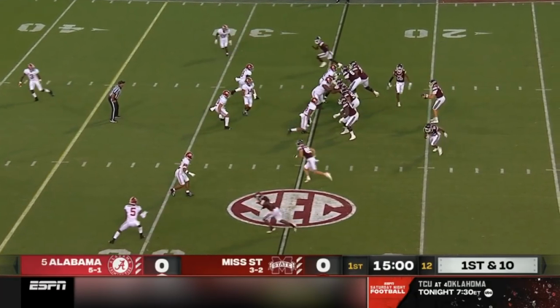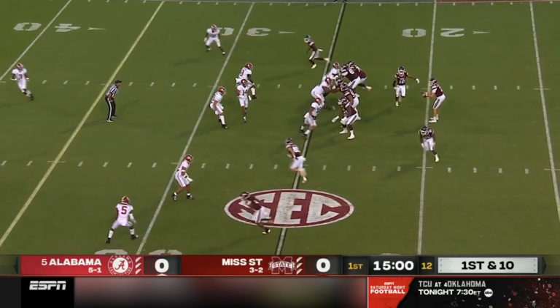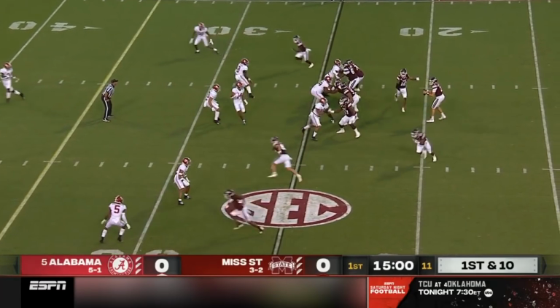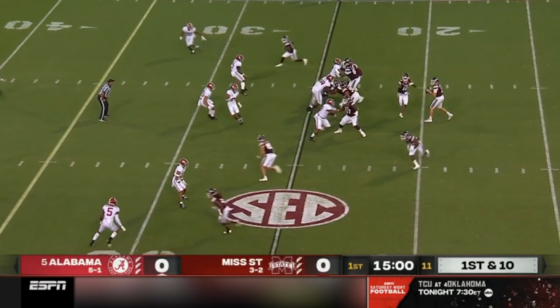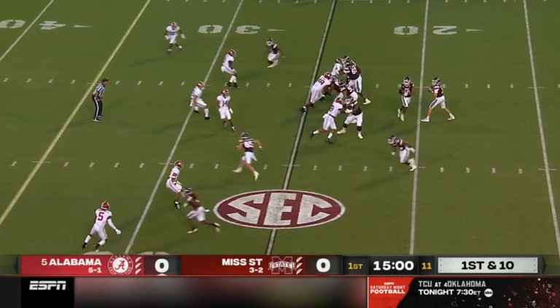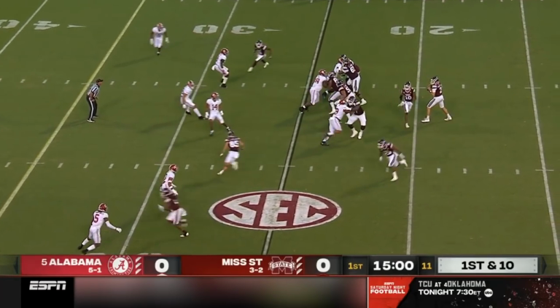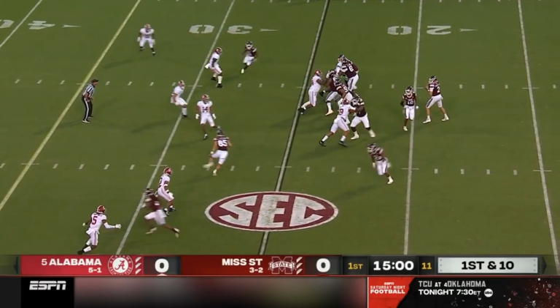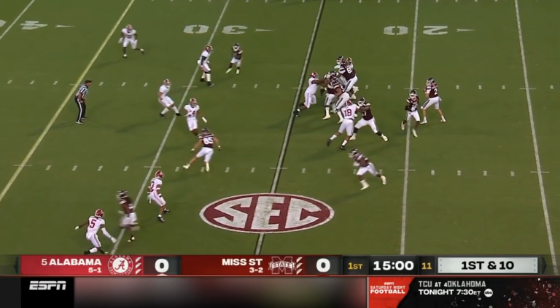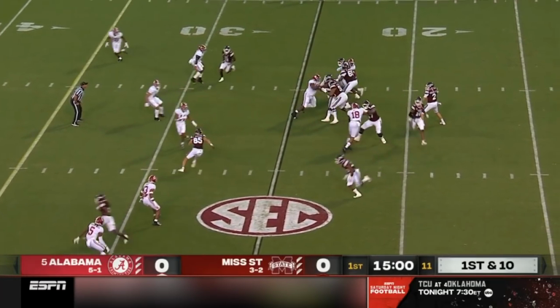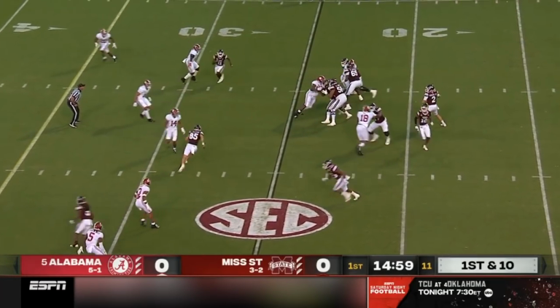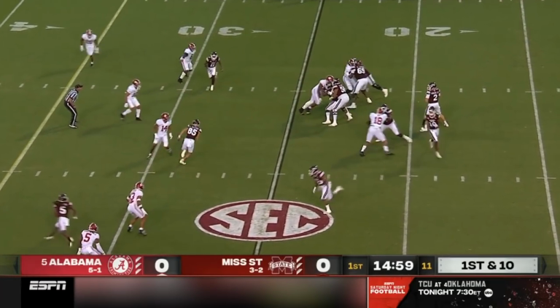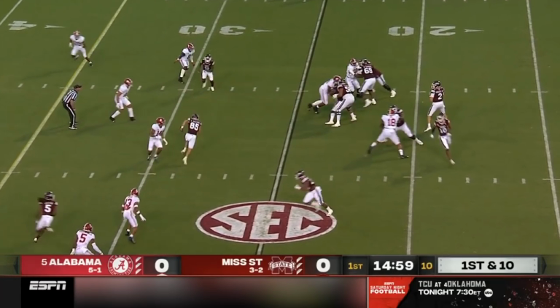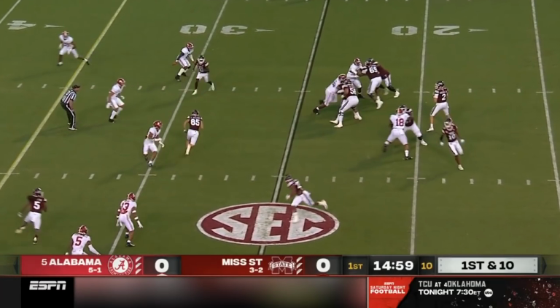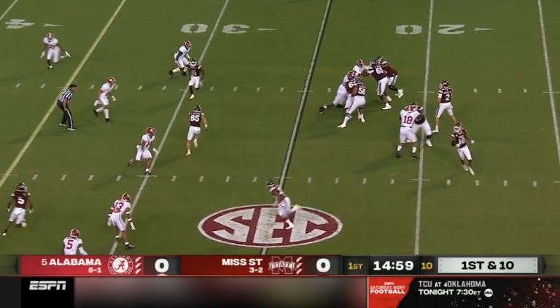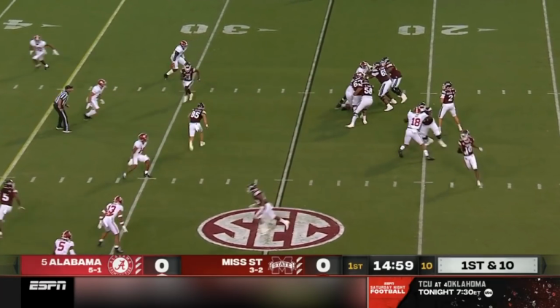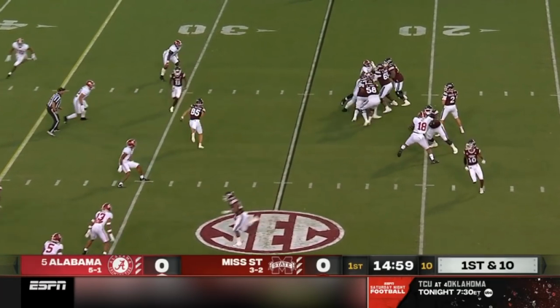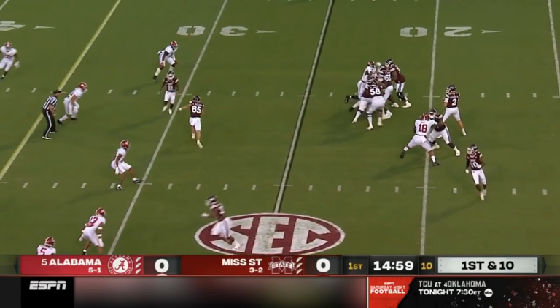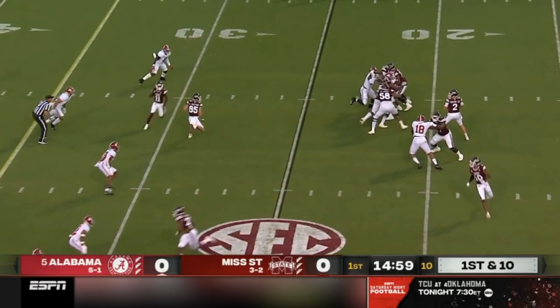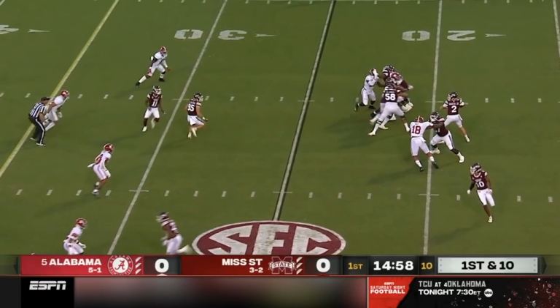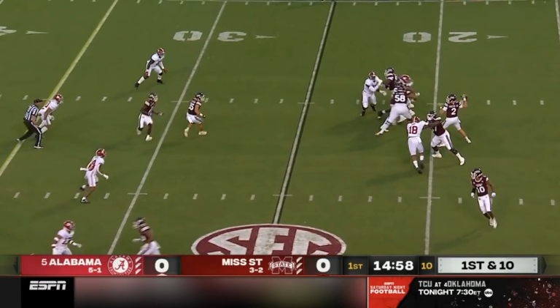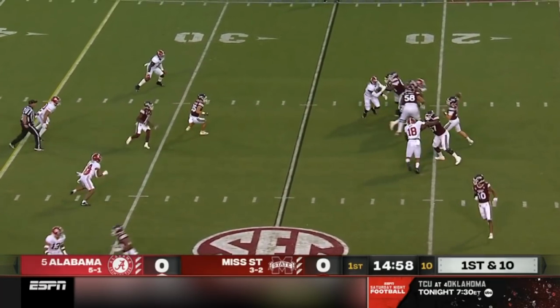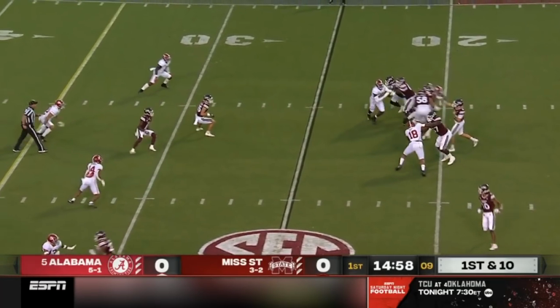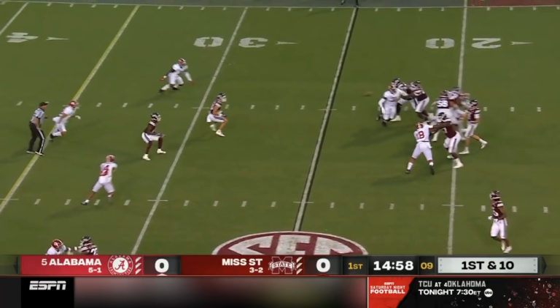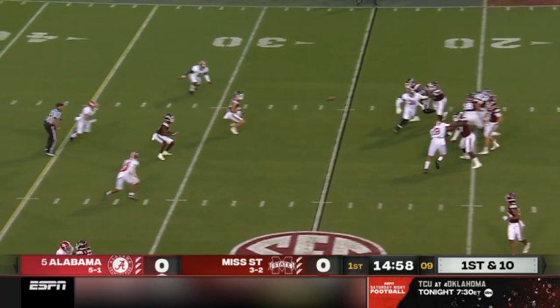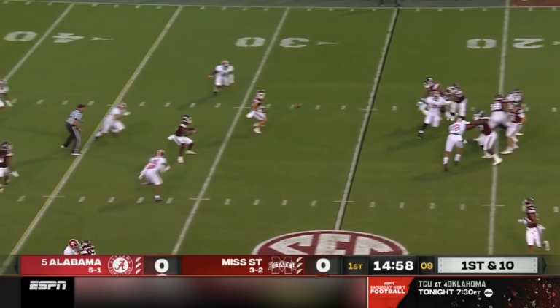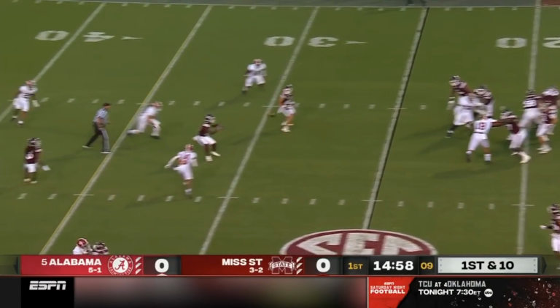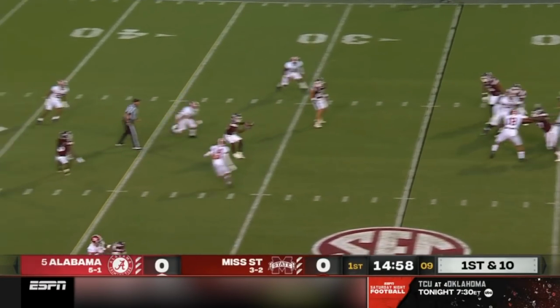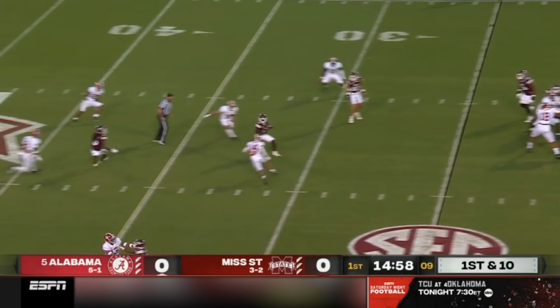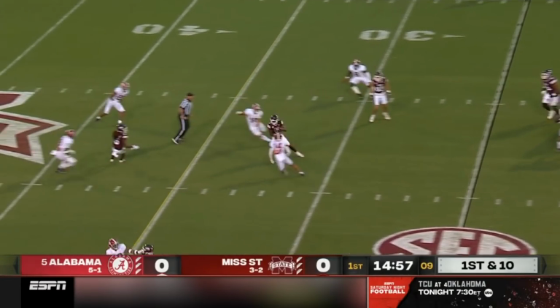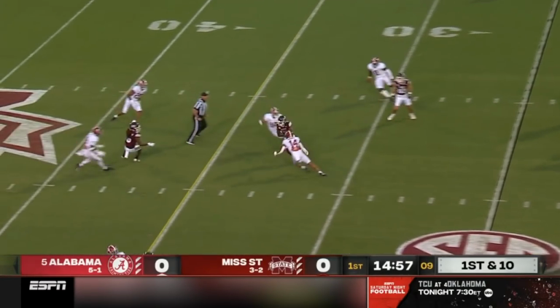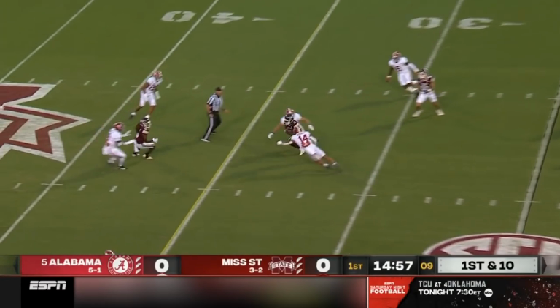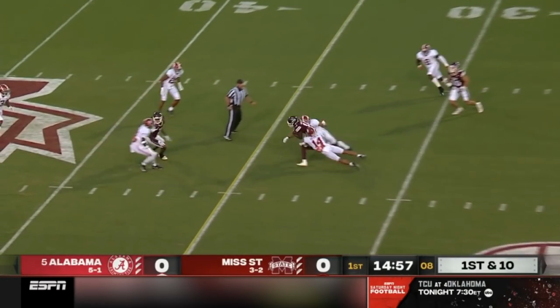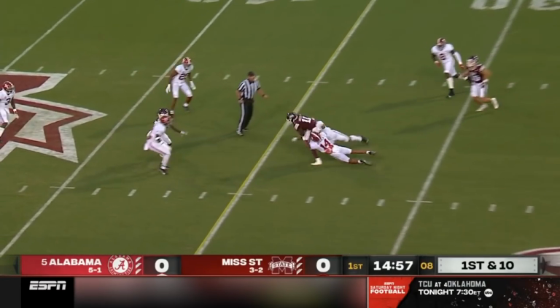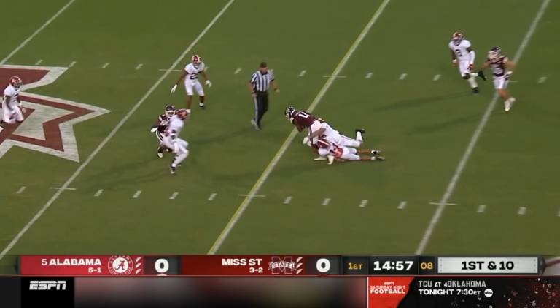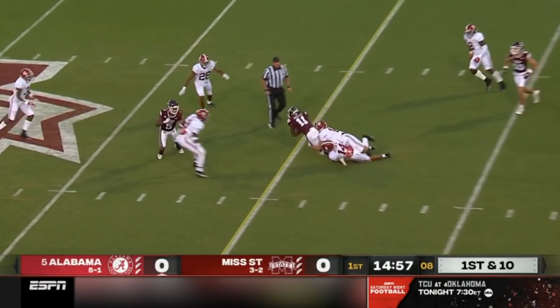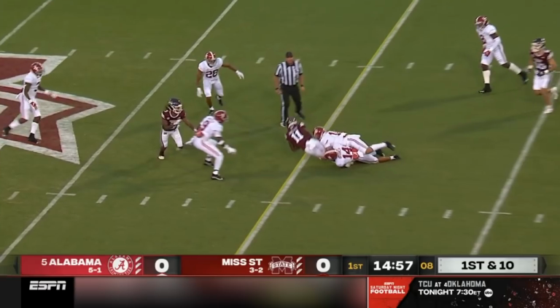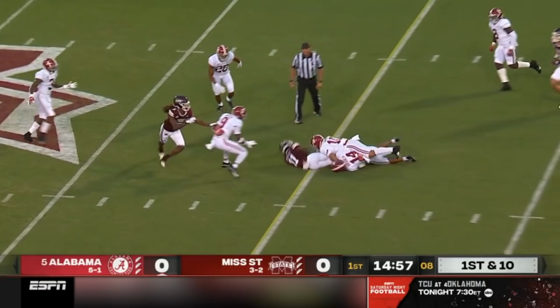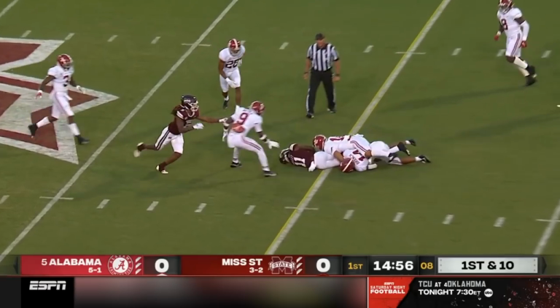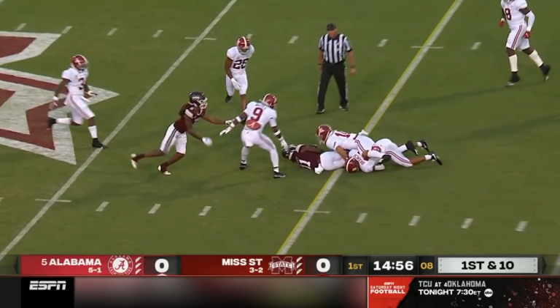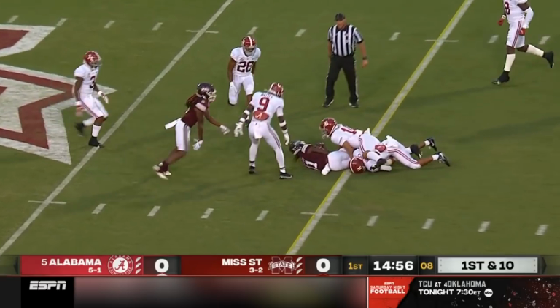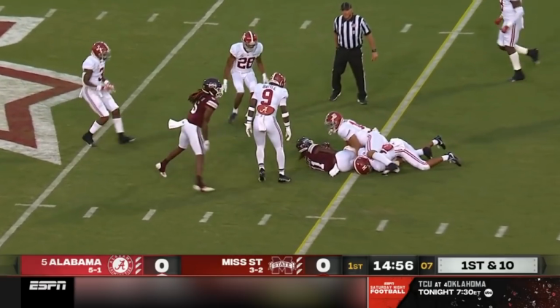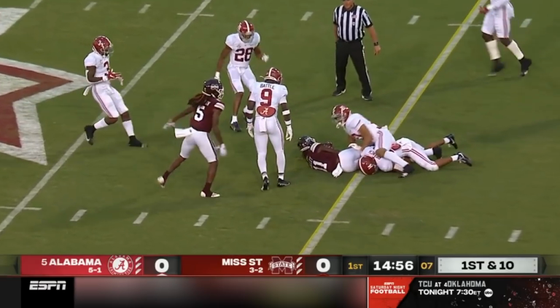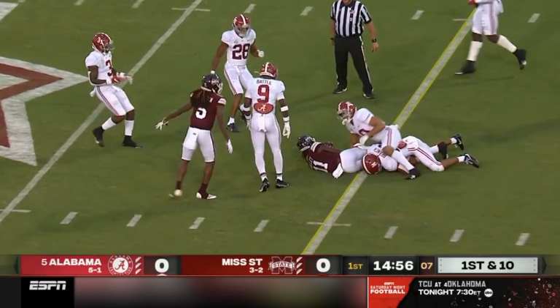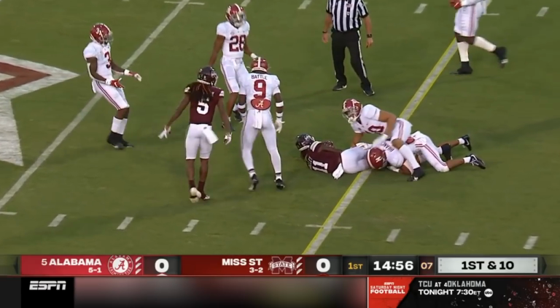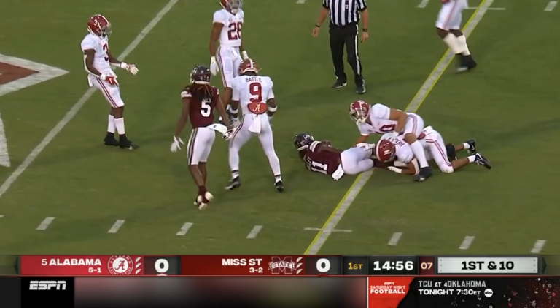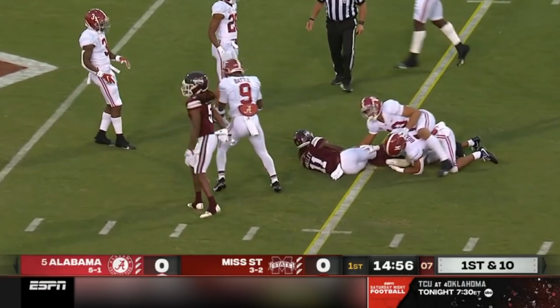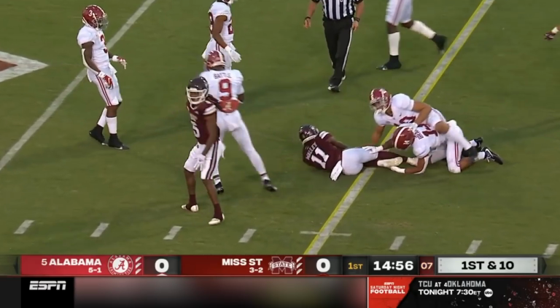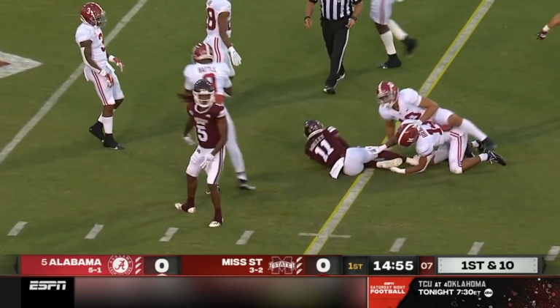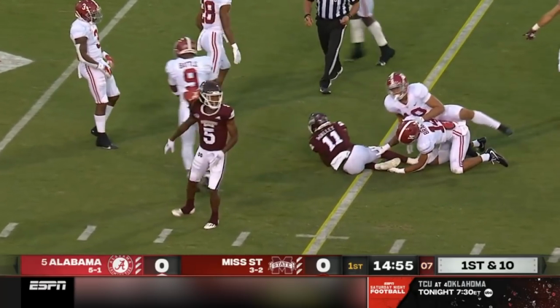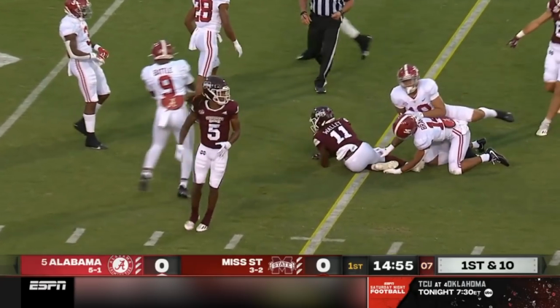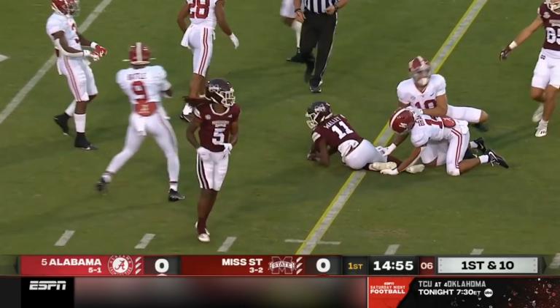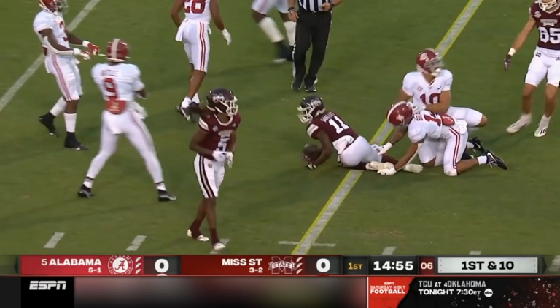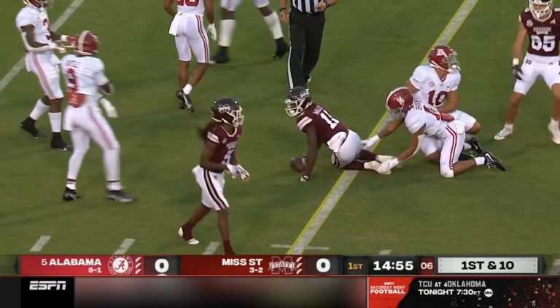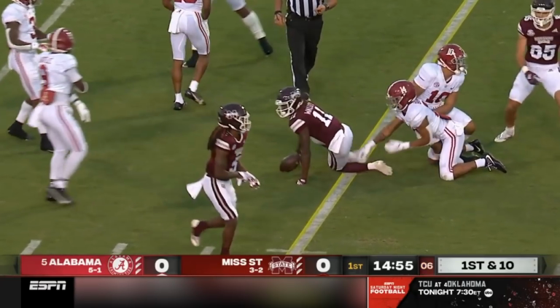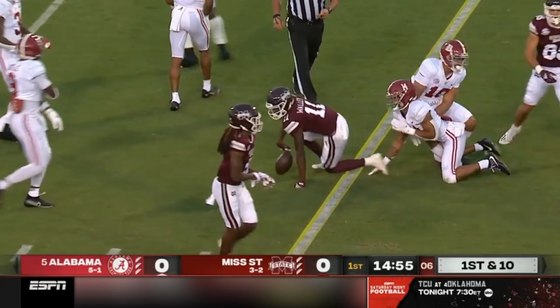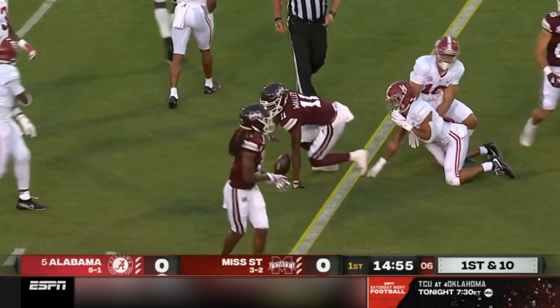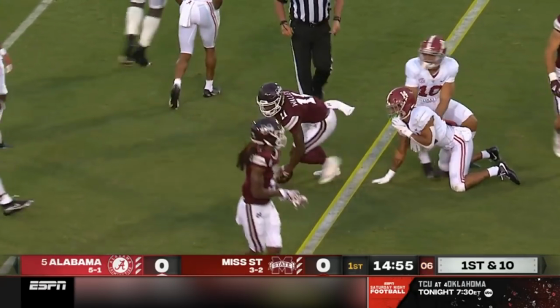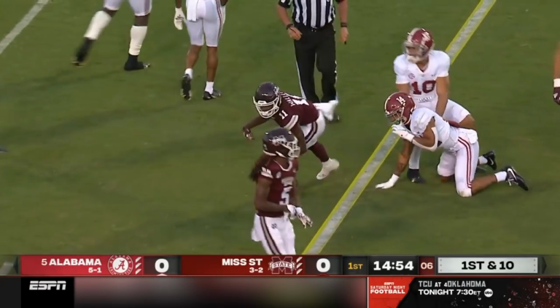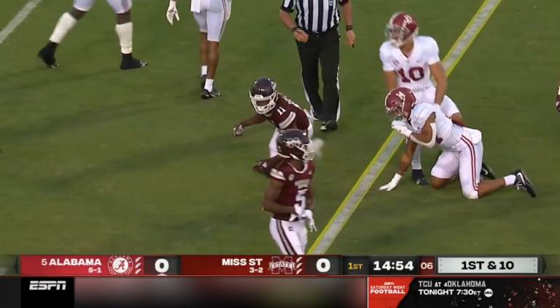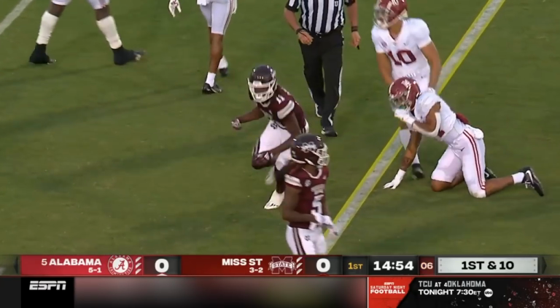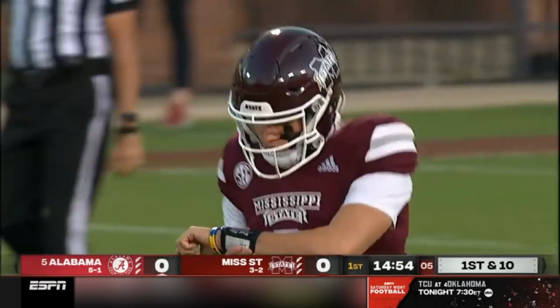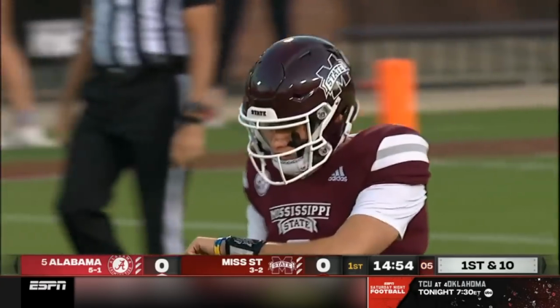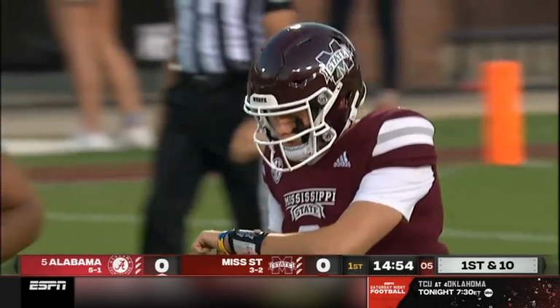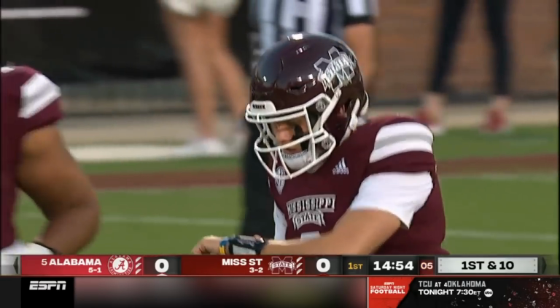That air raid attack — Rodgers with time and he gets it complete, his first of the game goes to Wally.